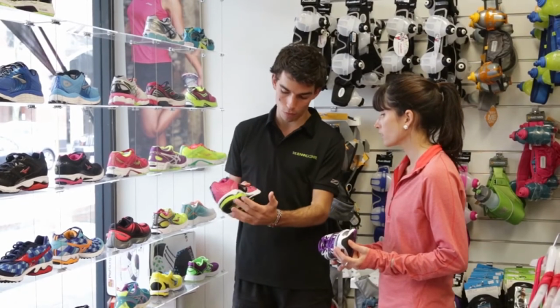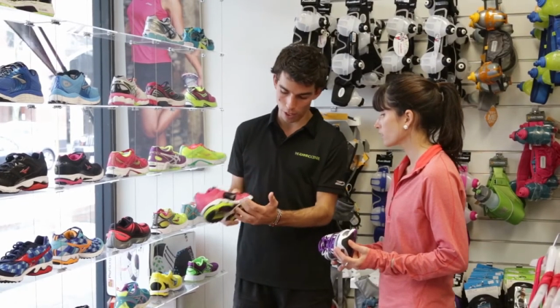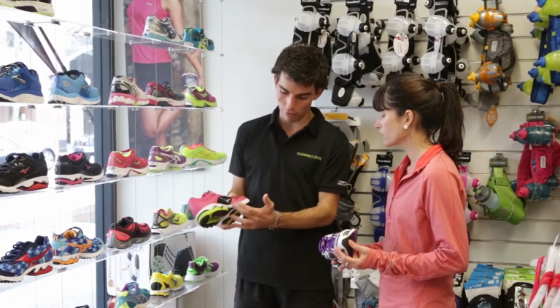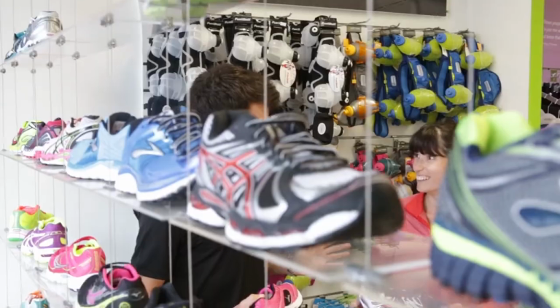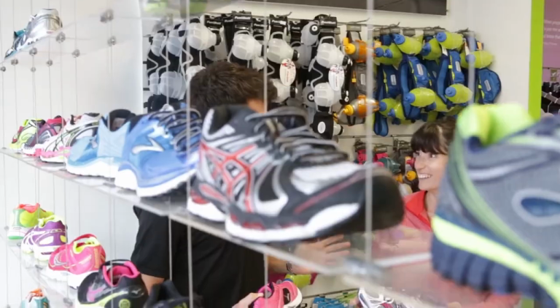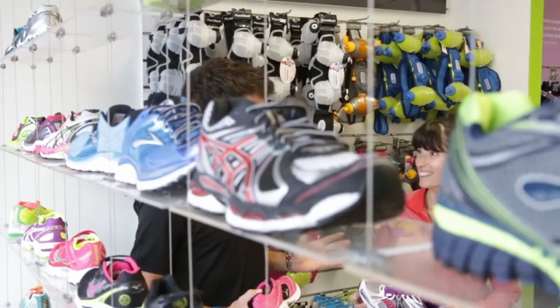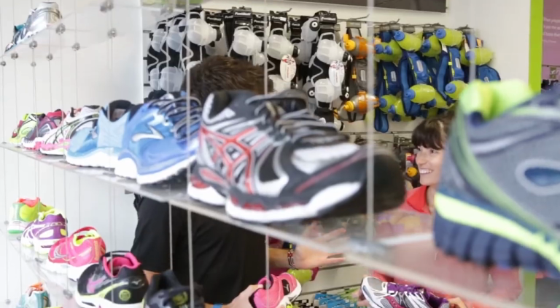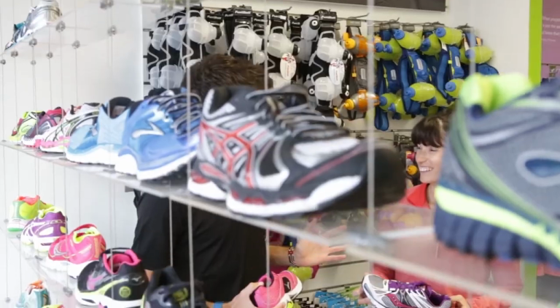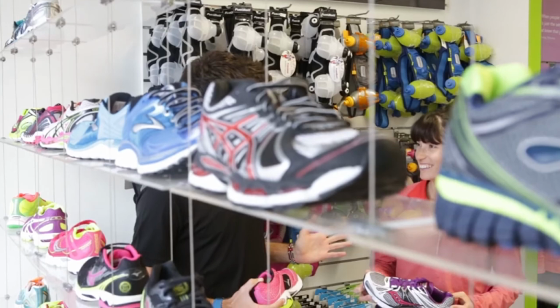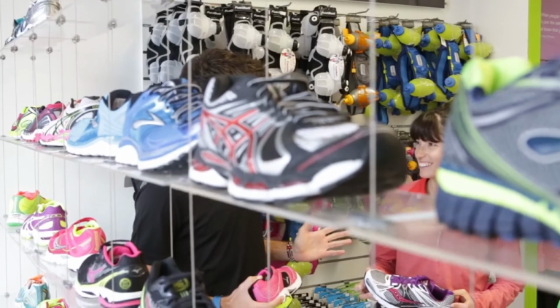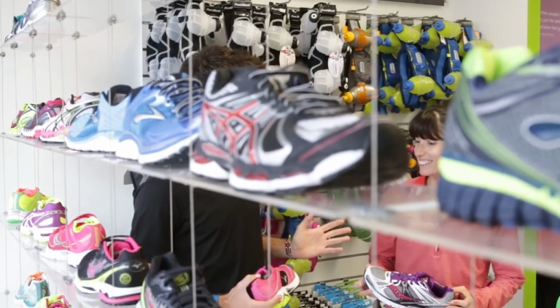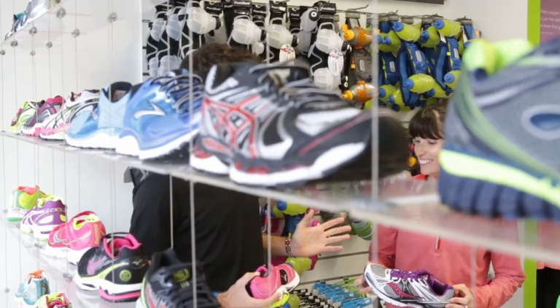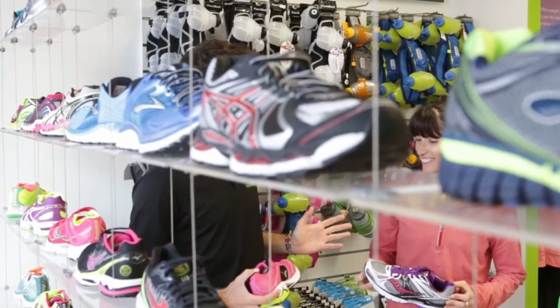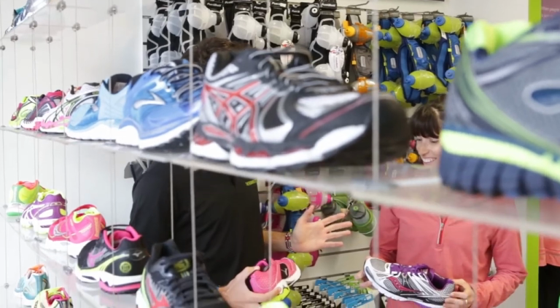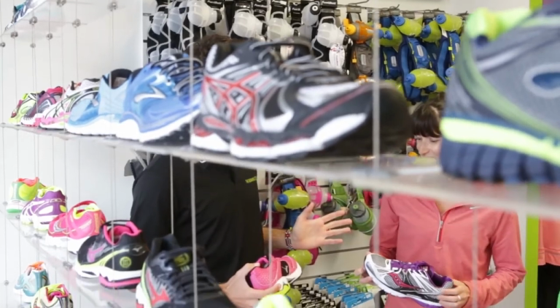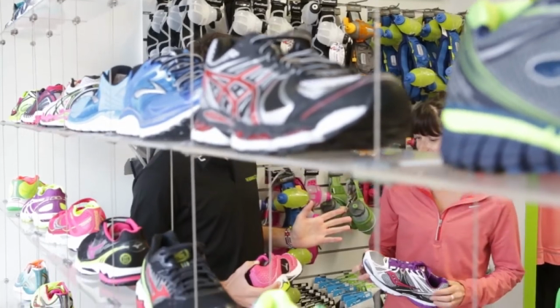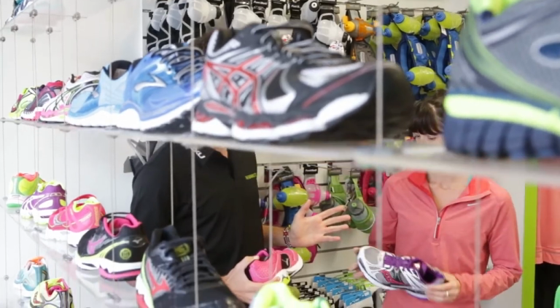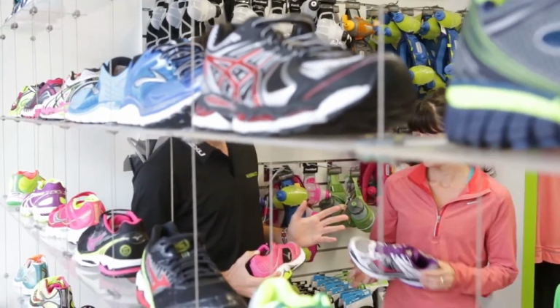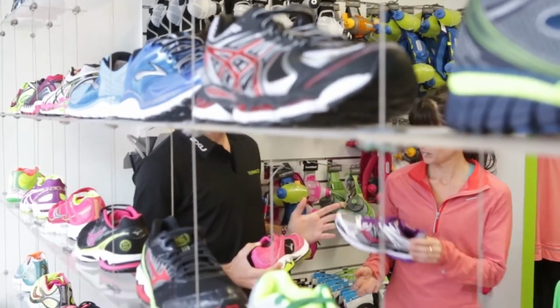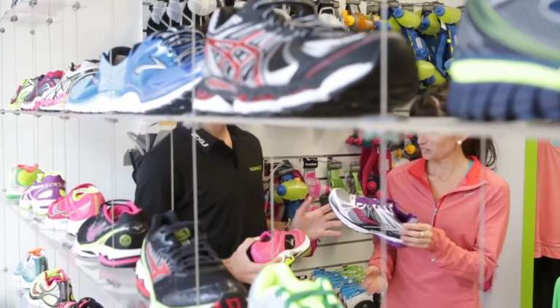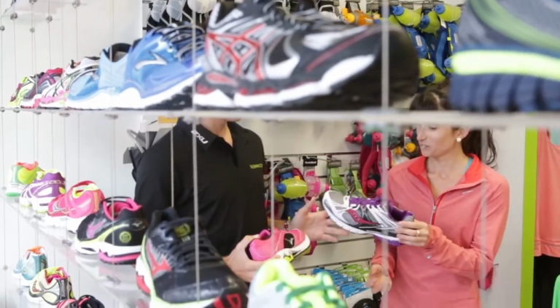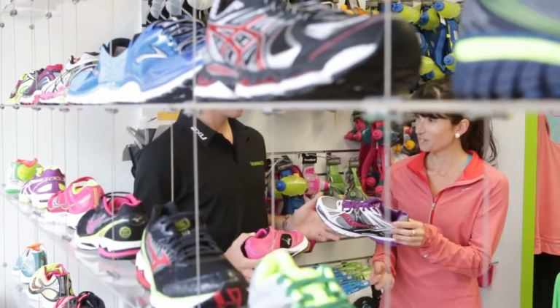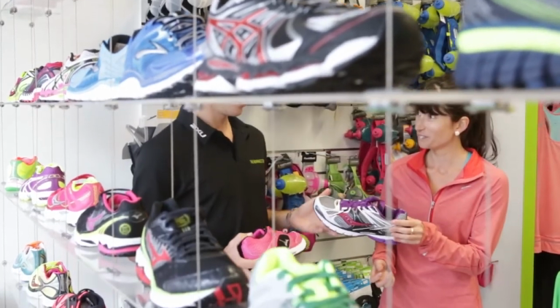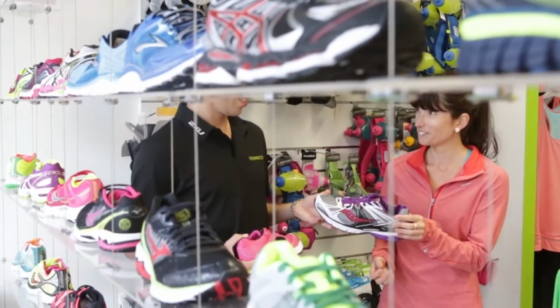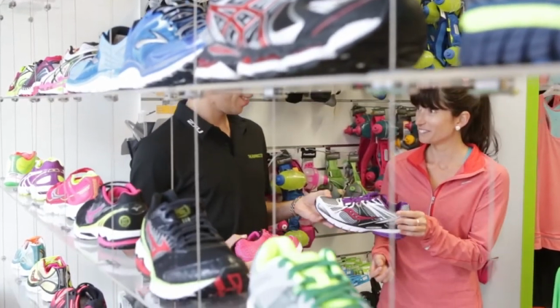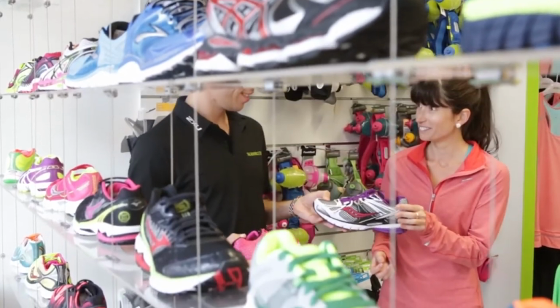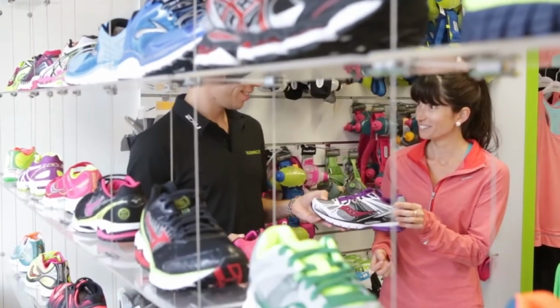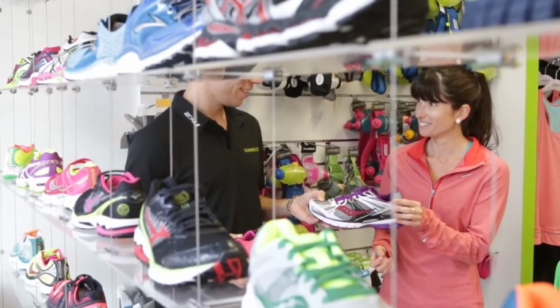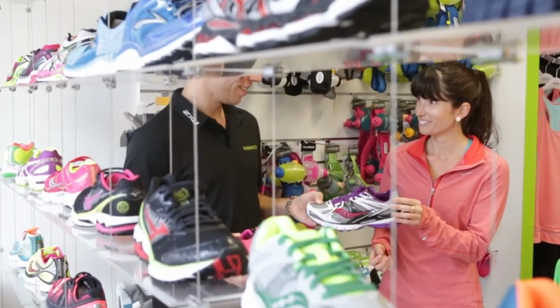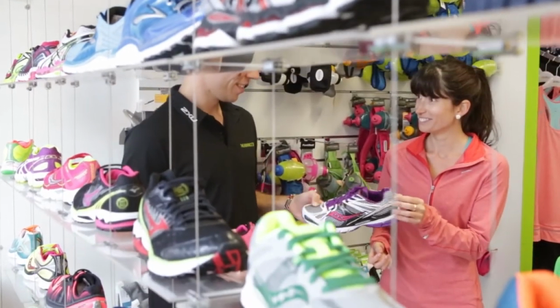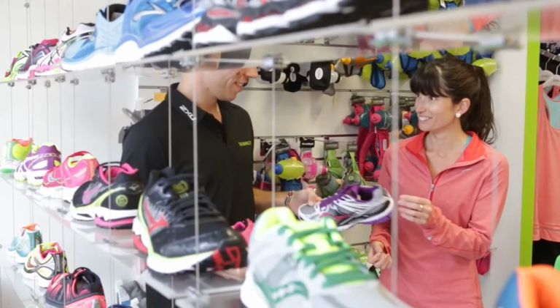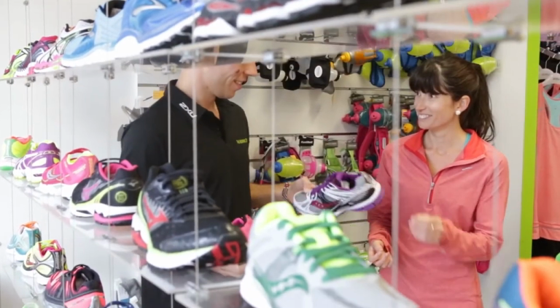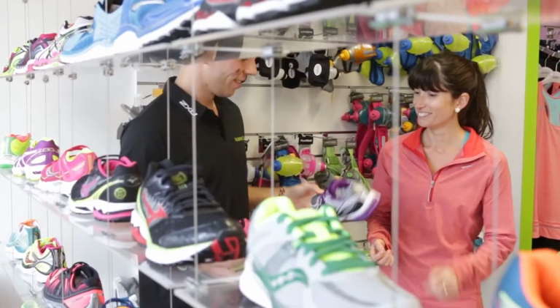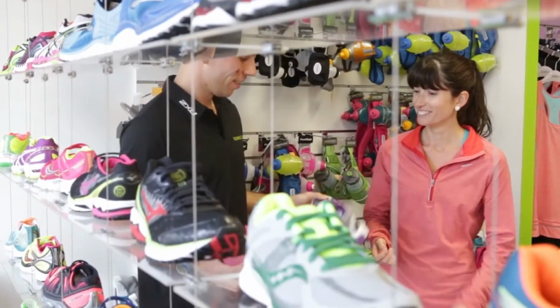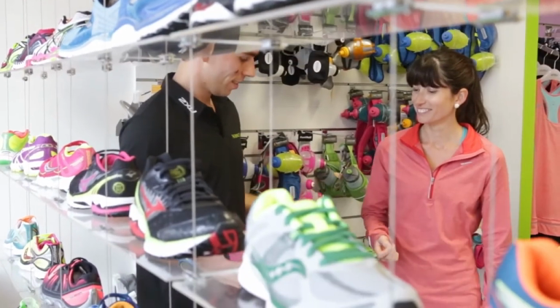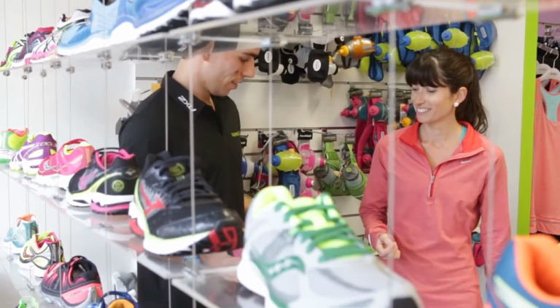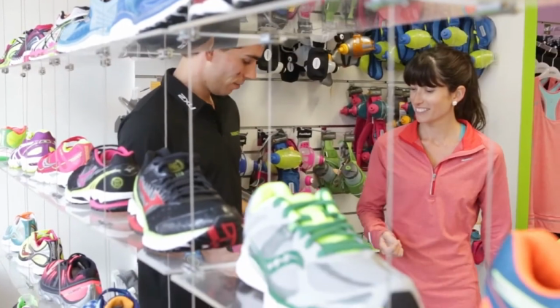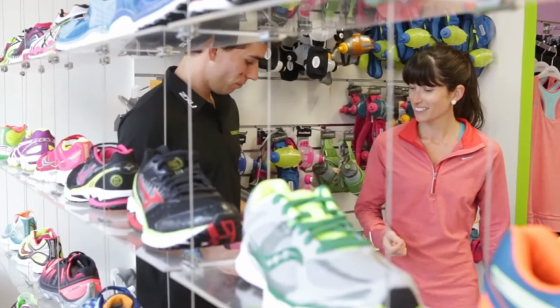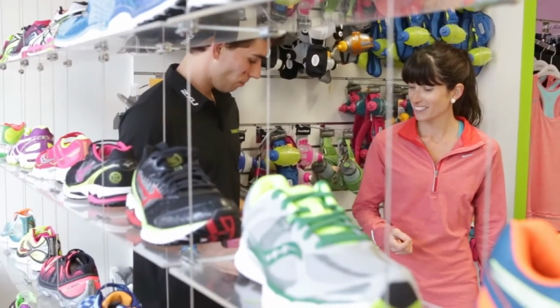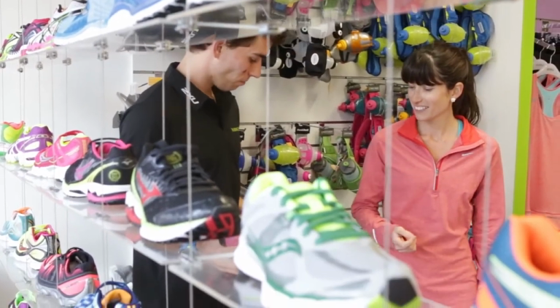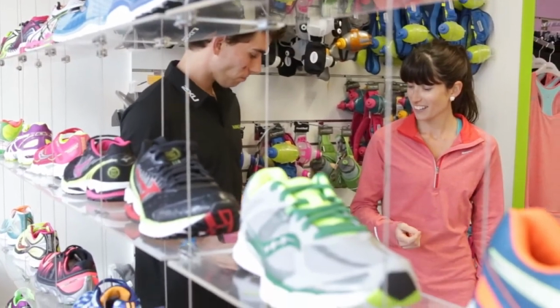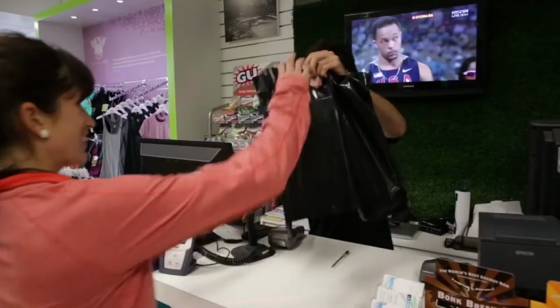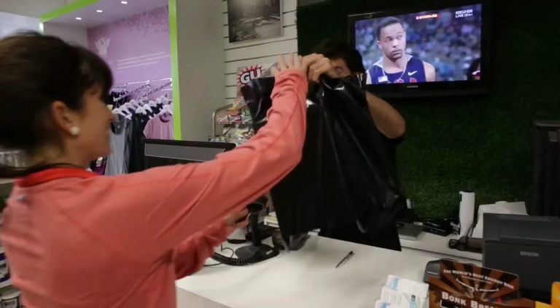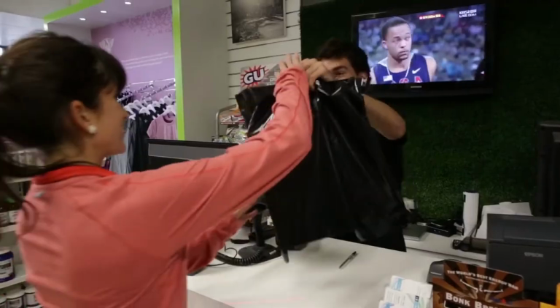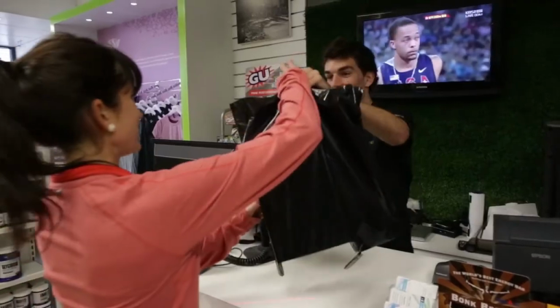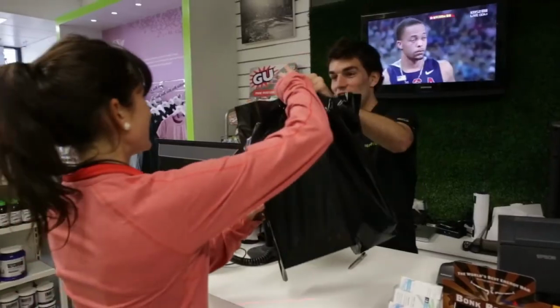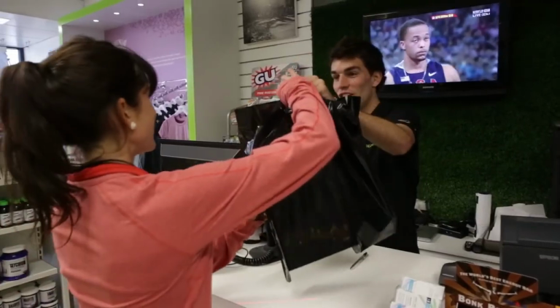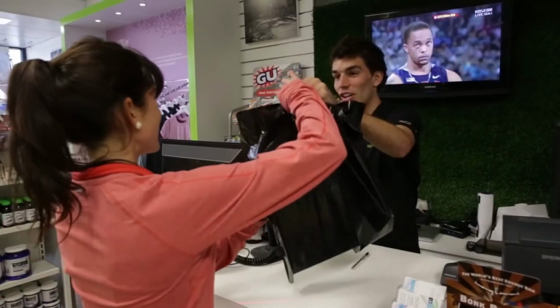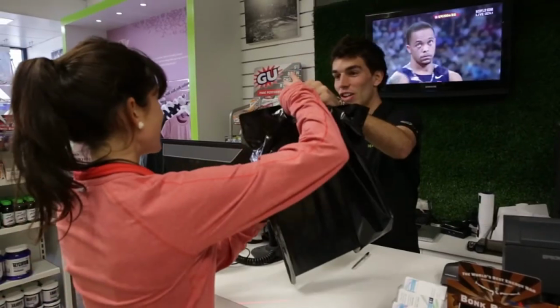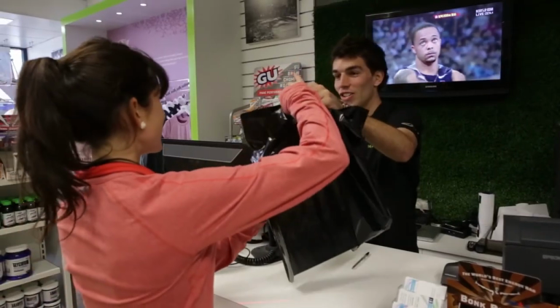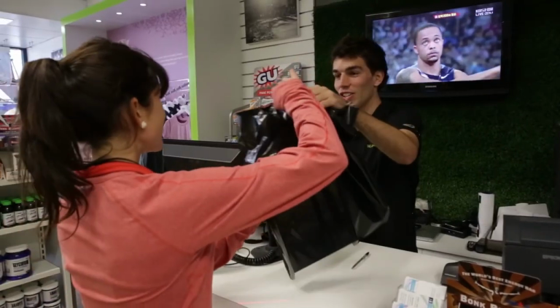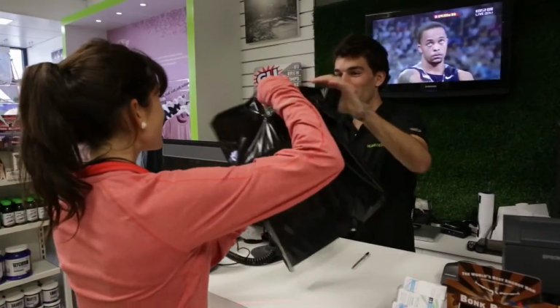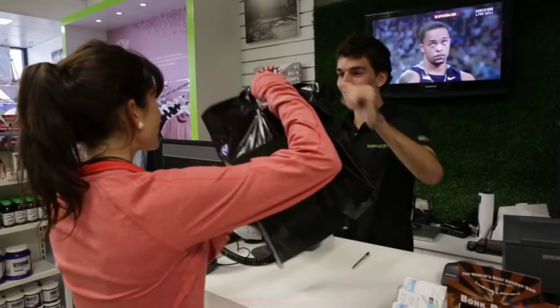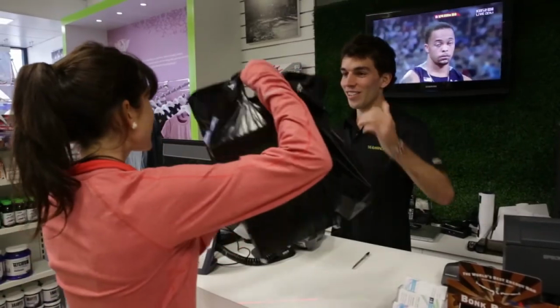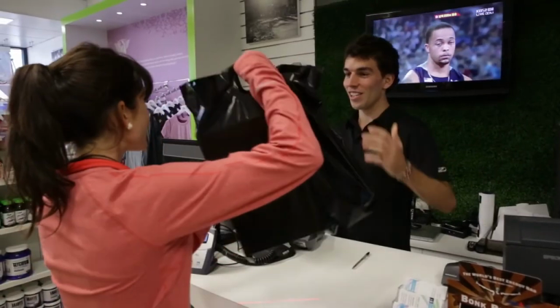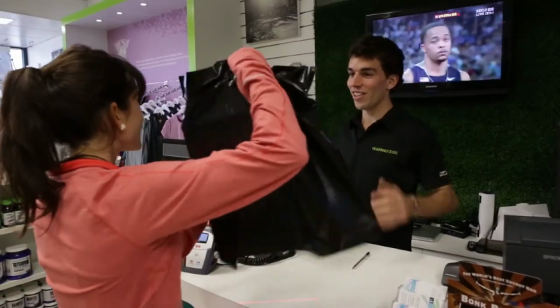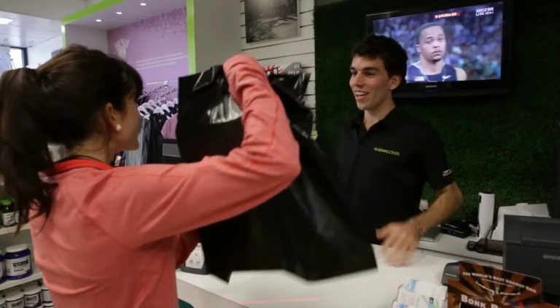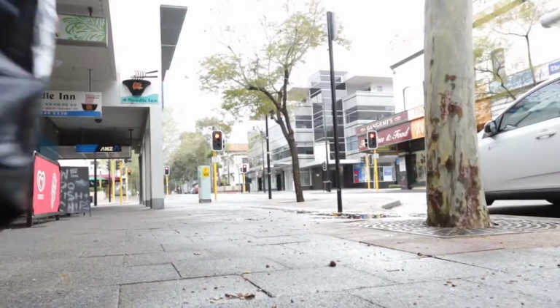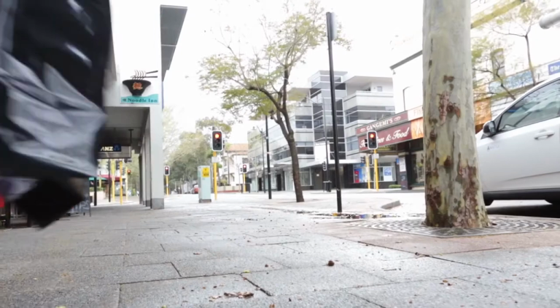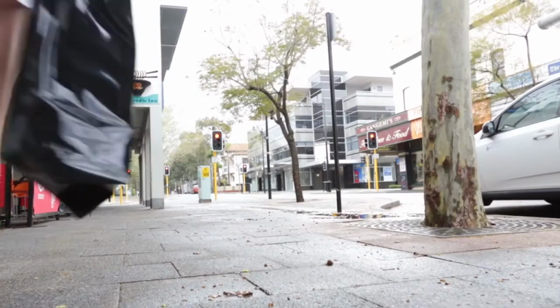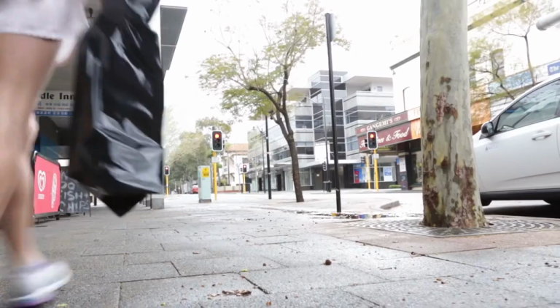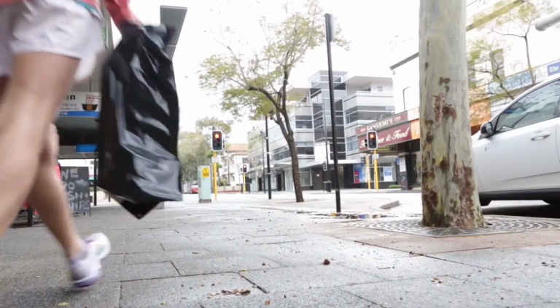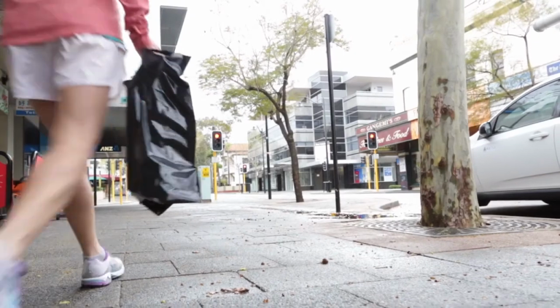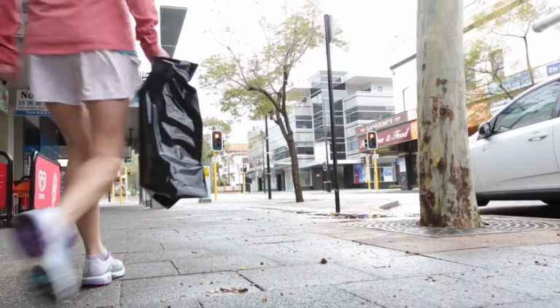When it comes to finding the right running shoe, trust the experts at the Running Centre. We look forward to seeing you soon.